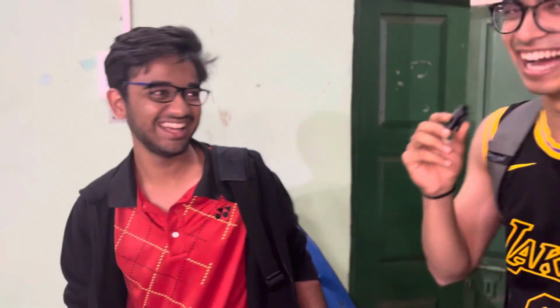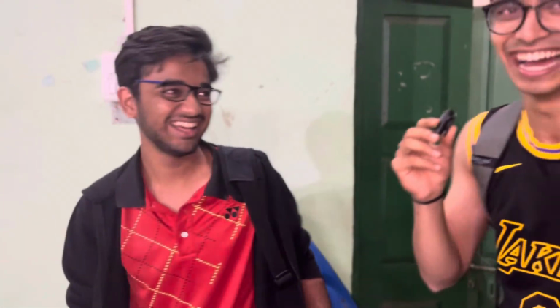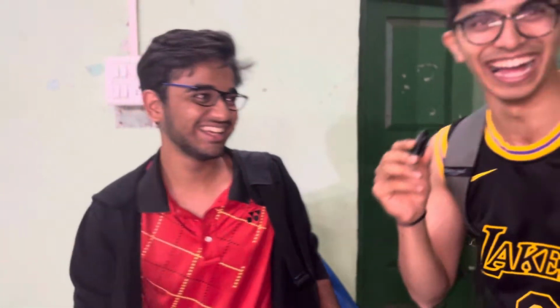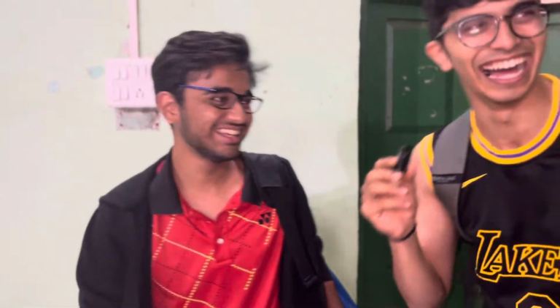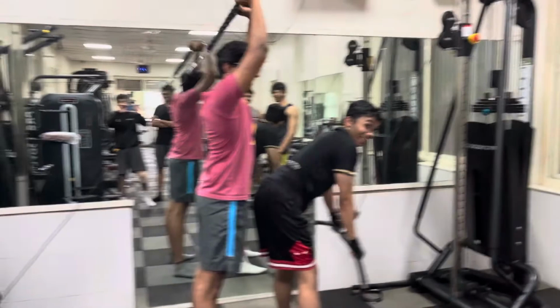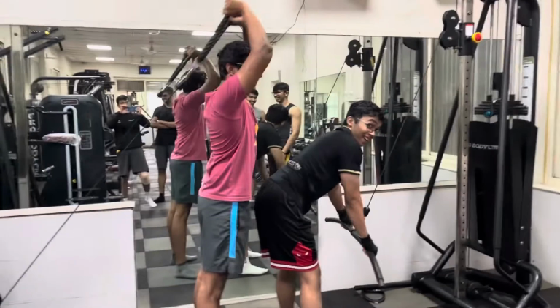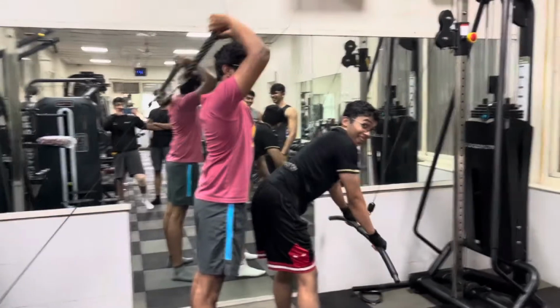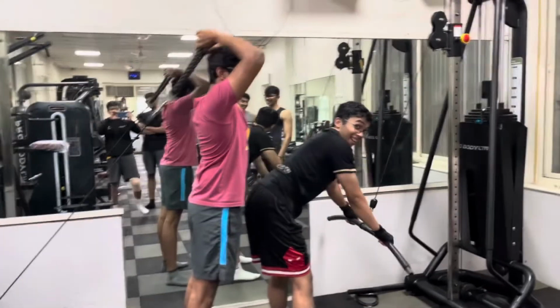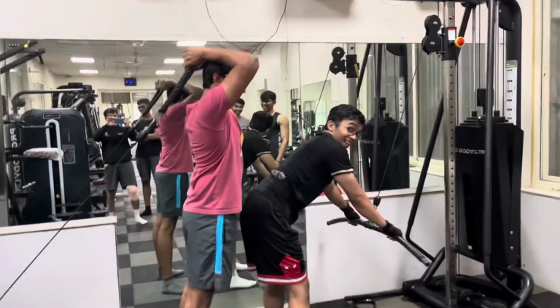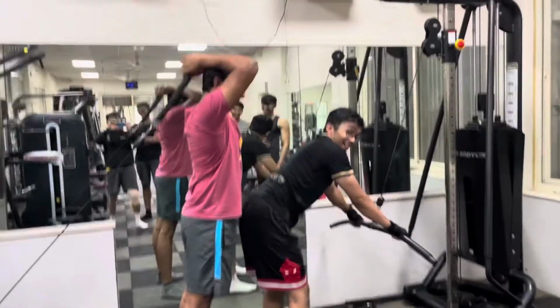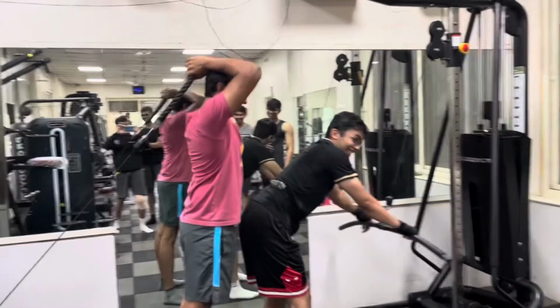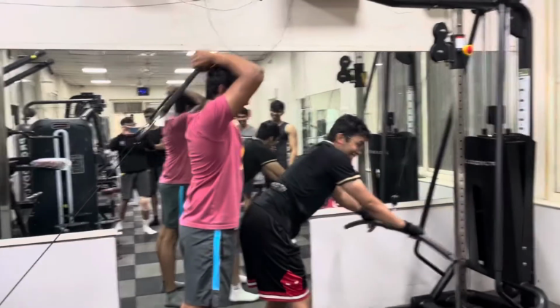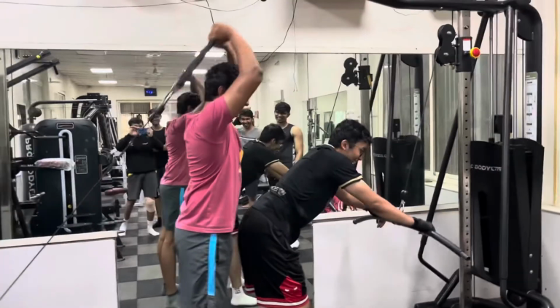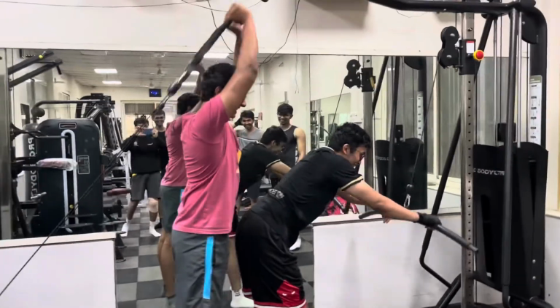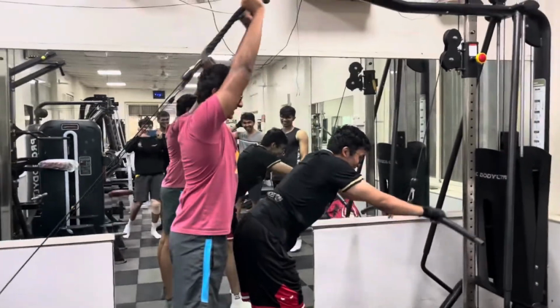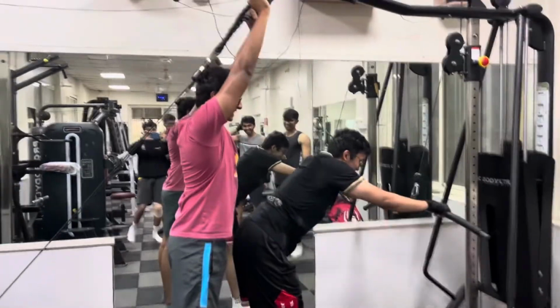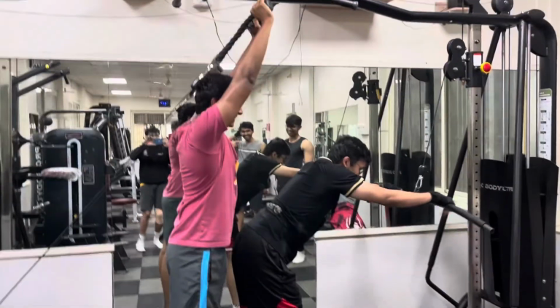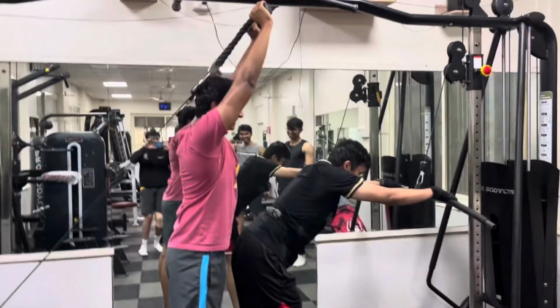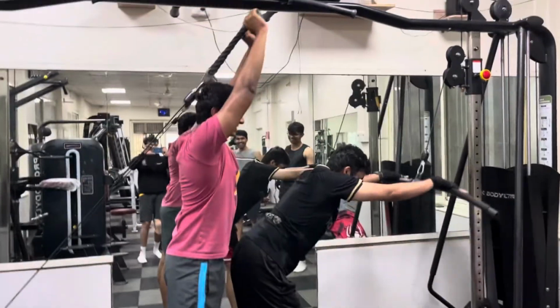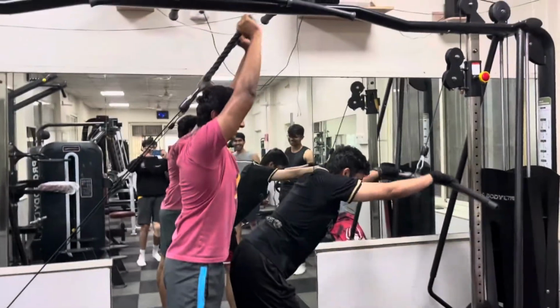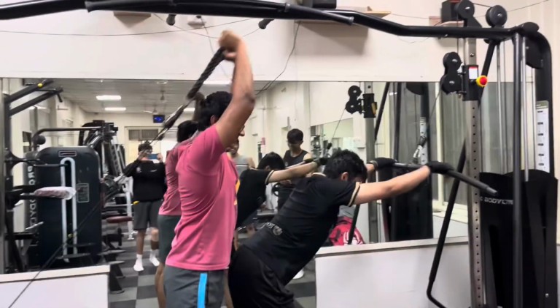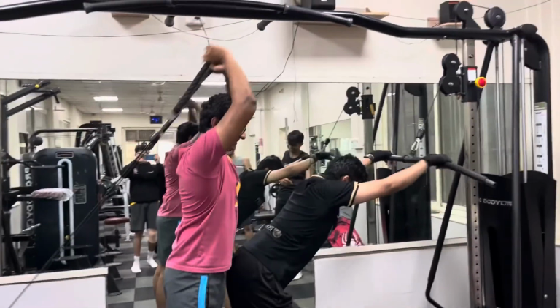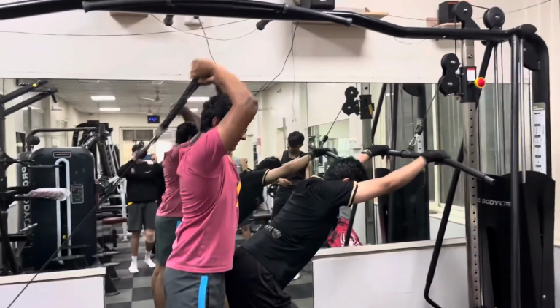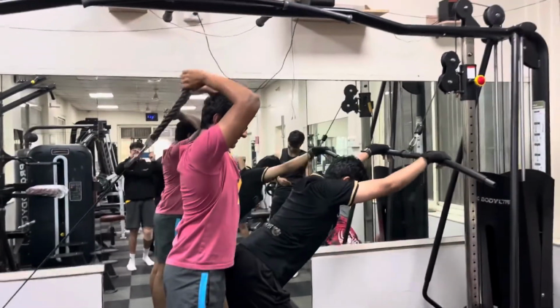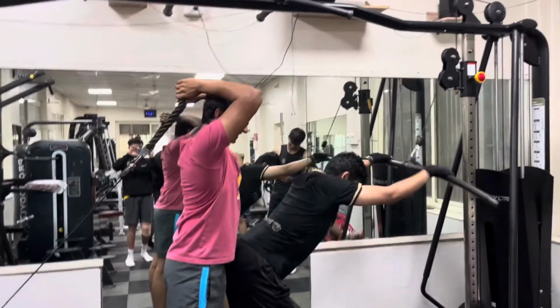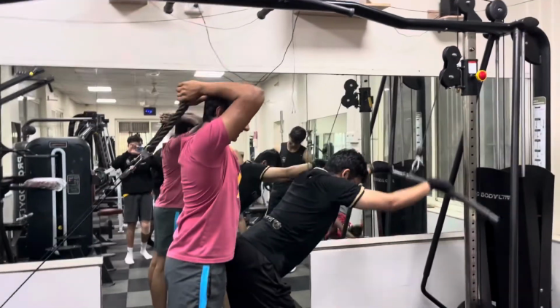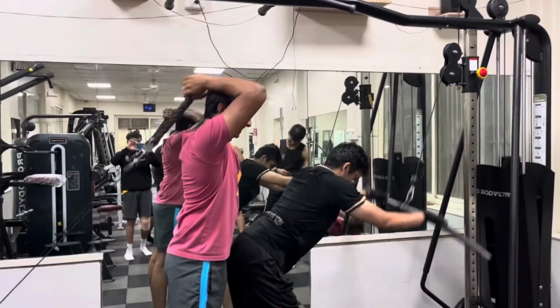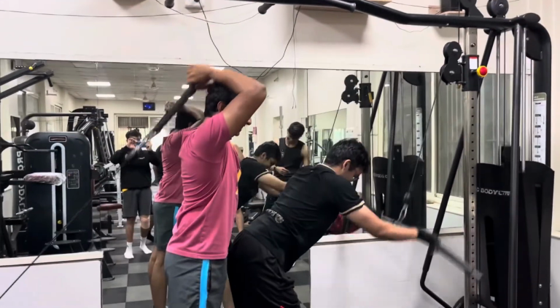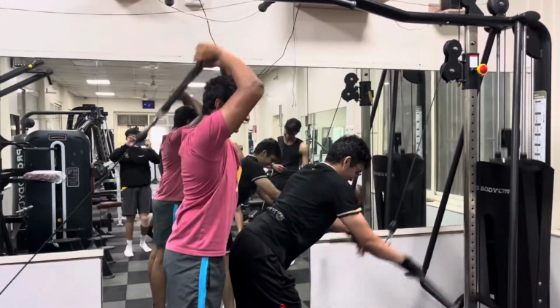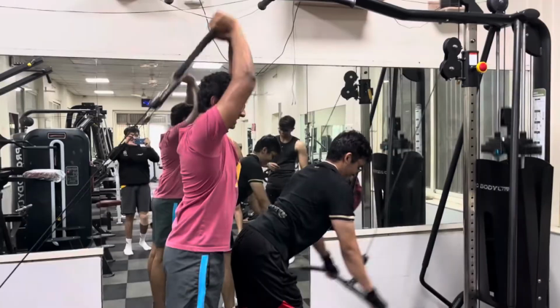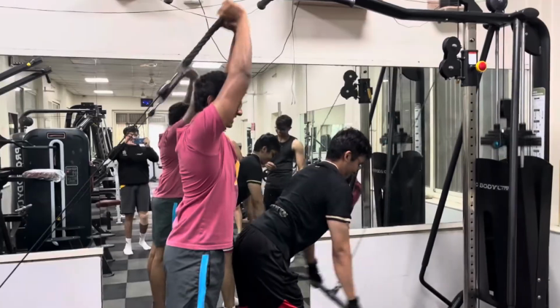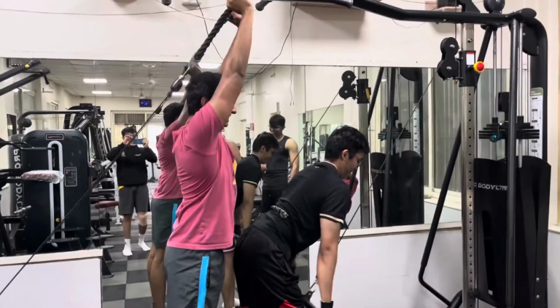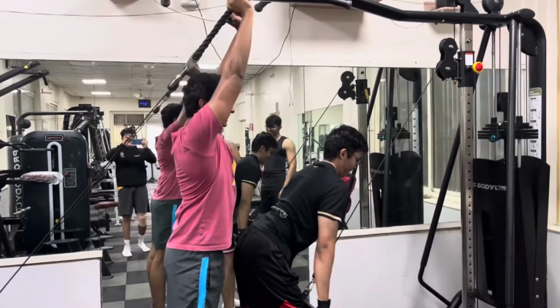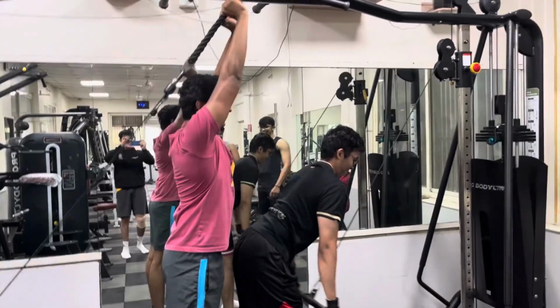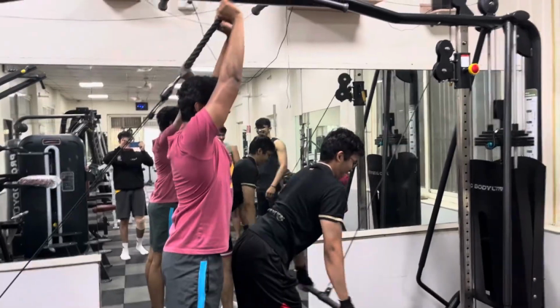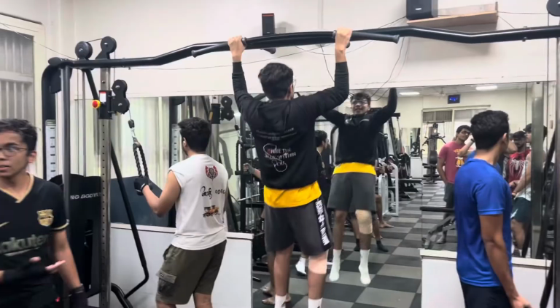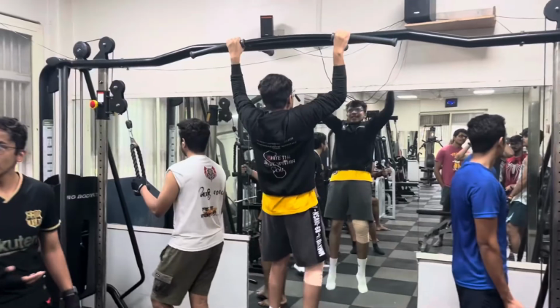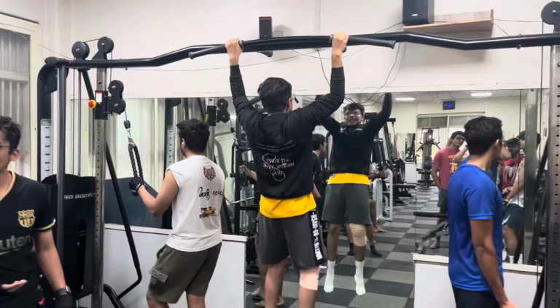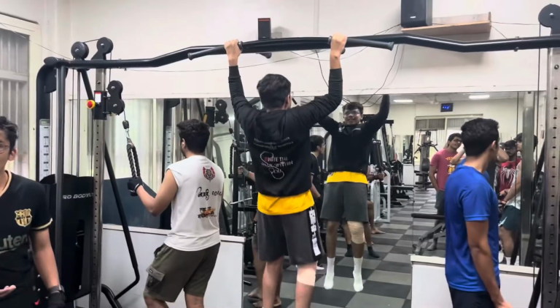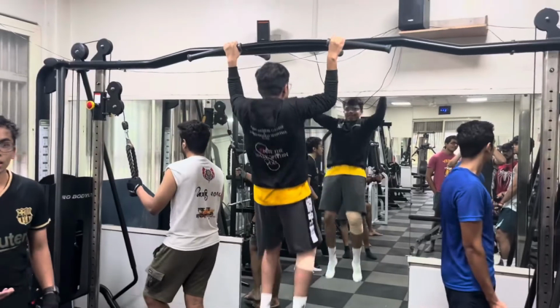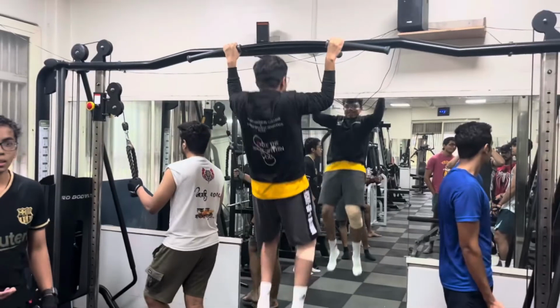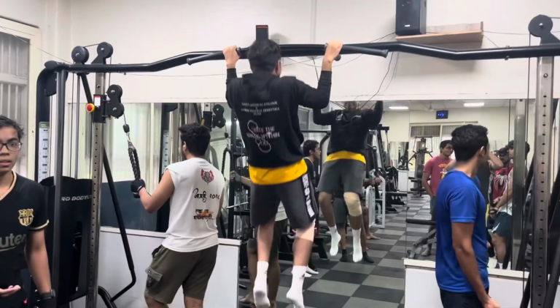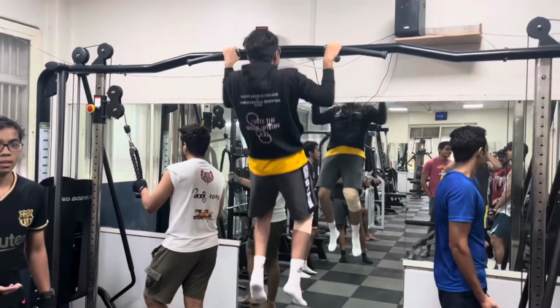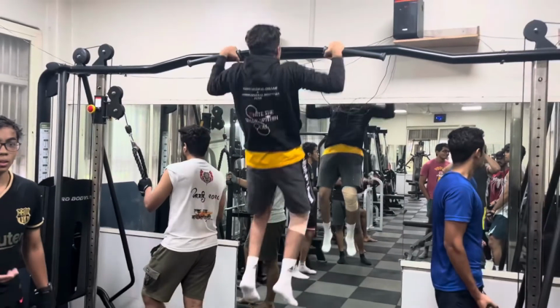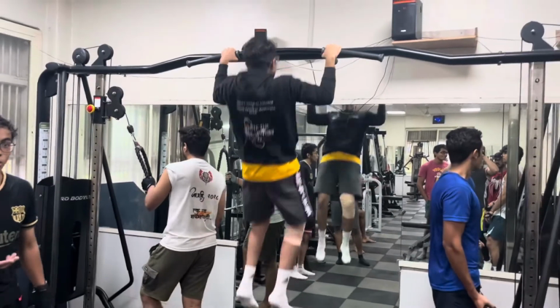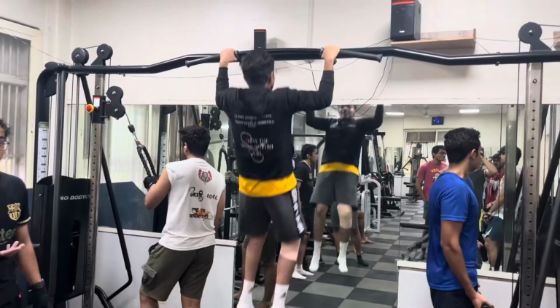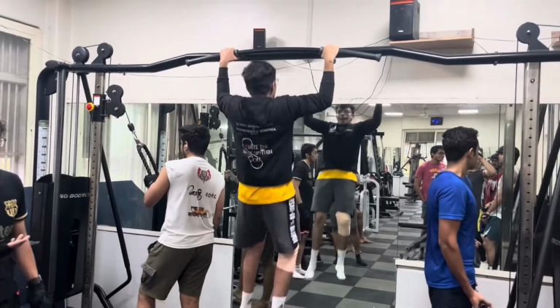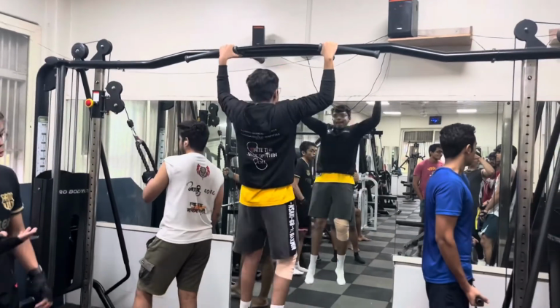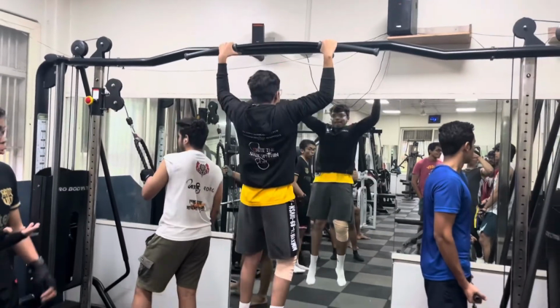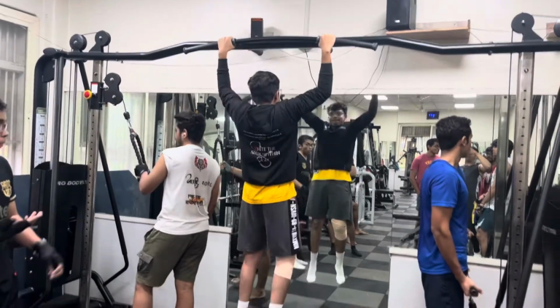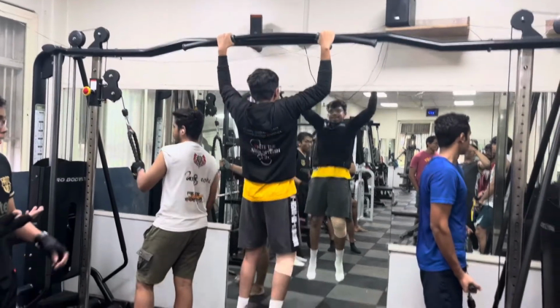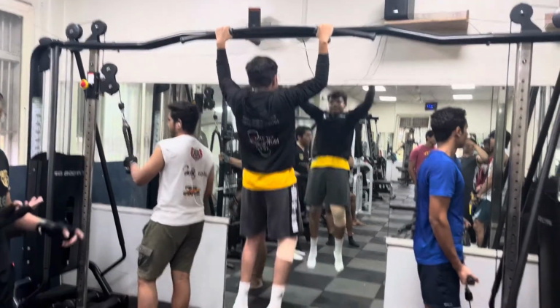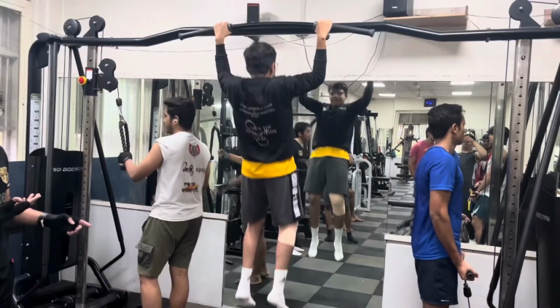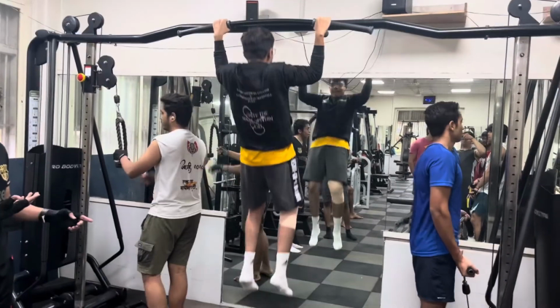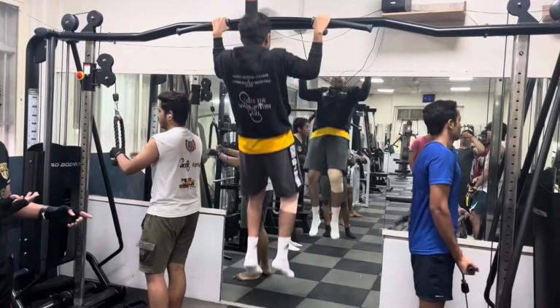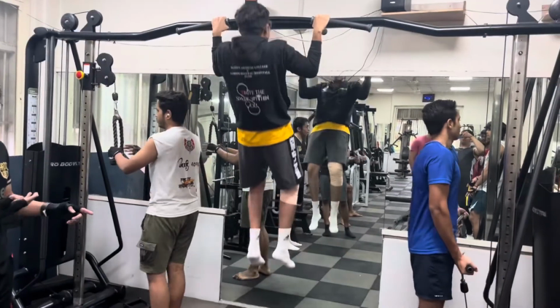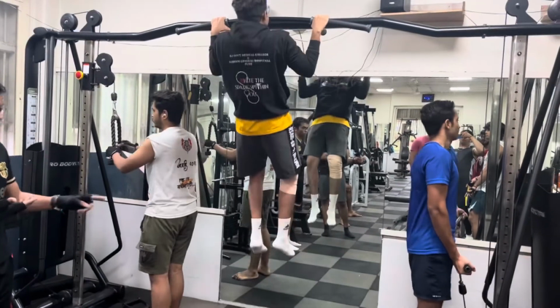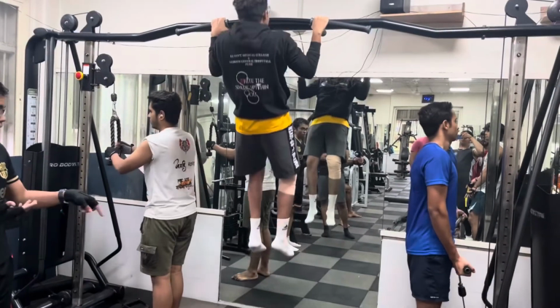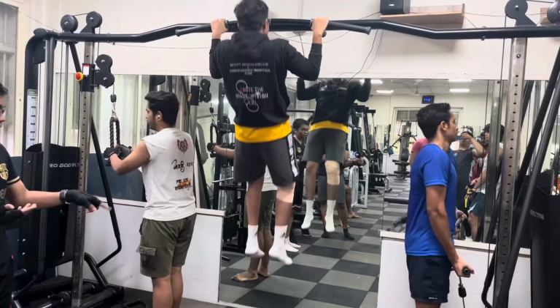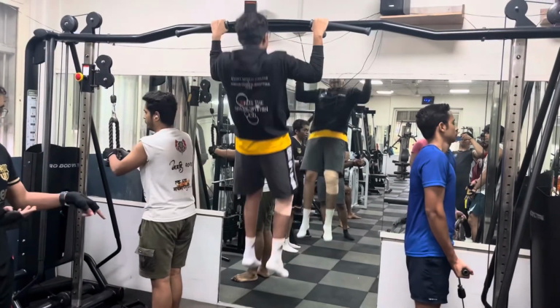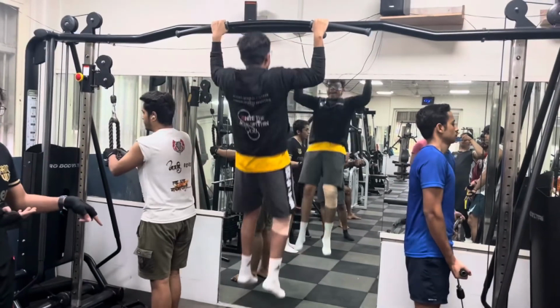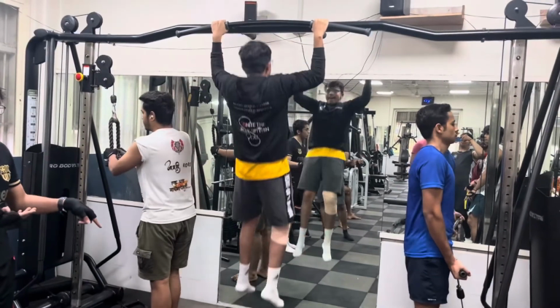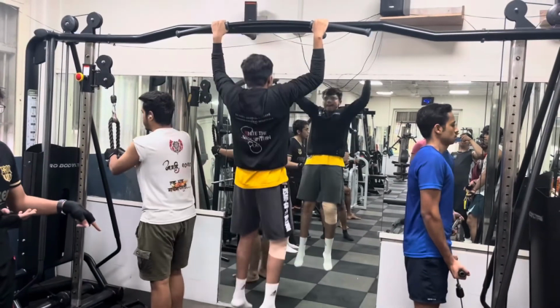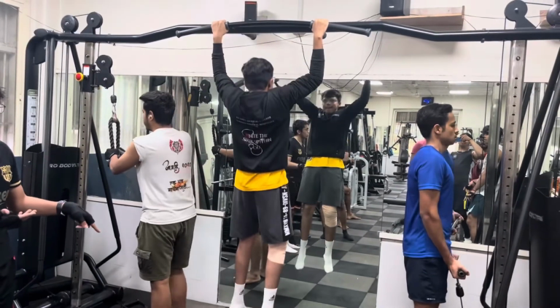This is the college gym. We really love working out here and almost all of us go to the gym every single day.